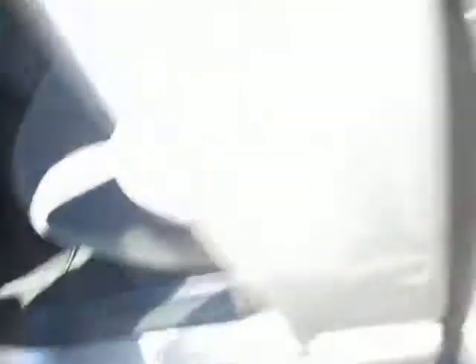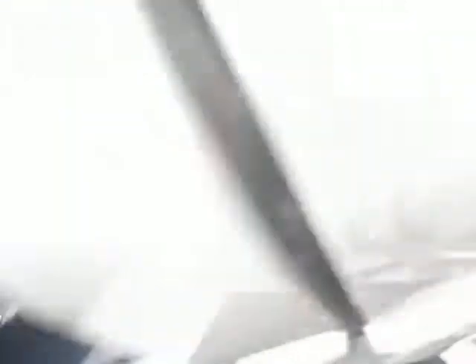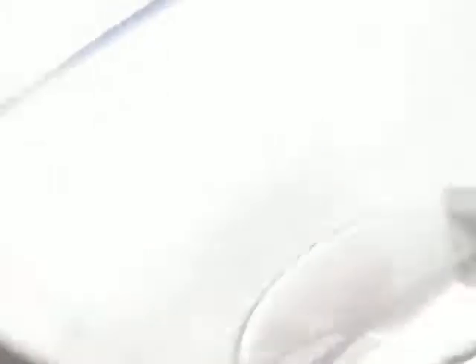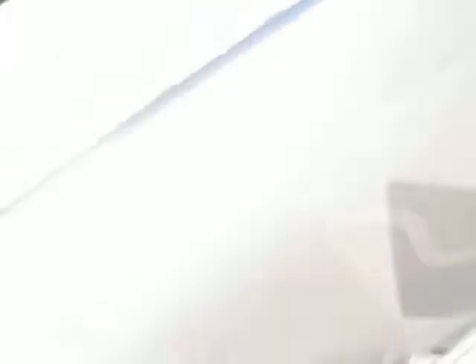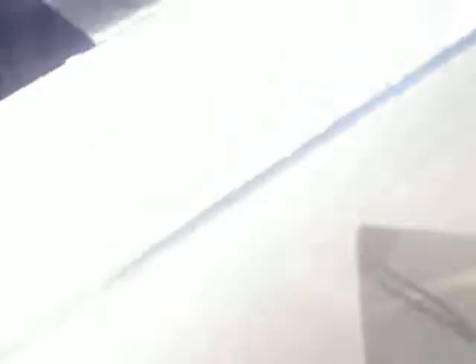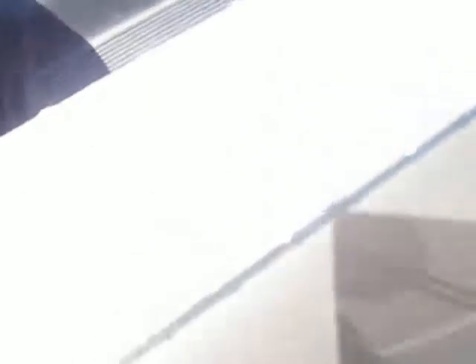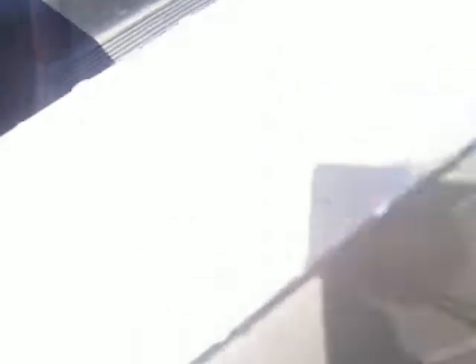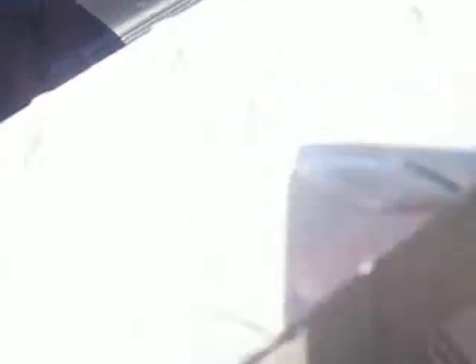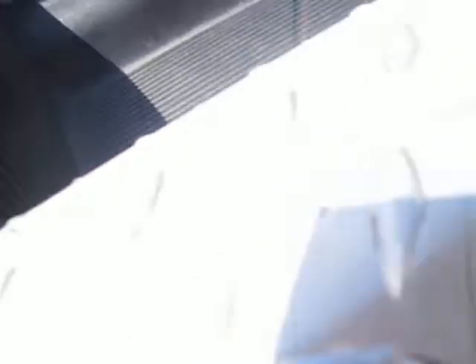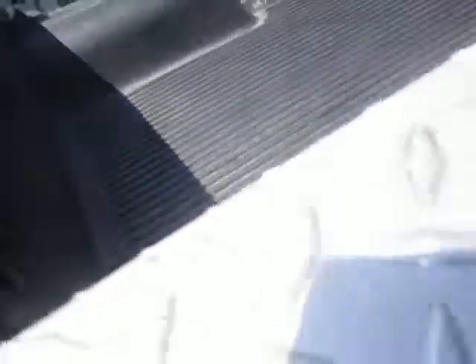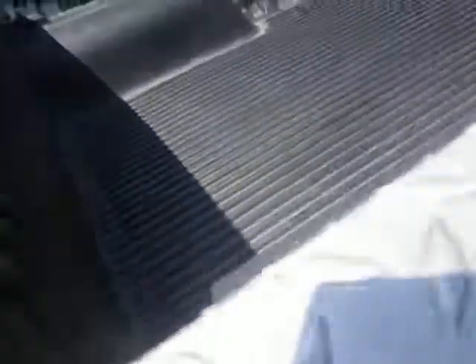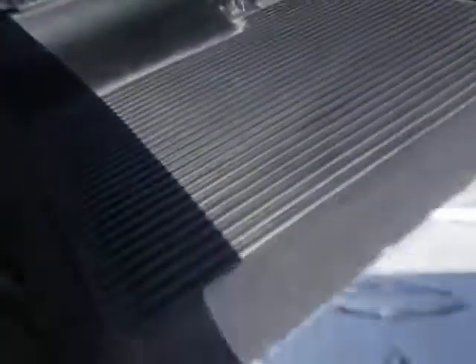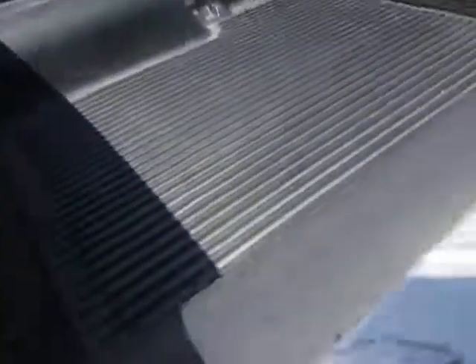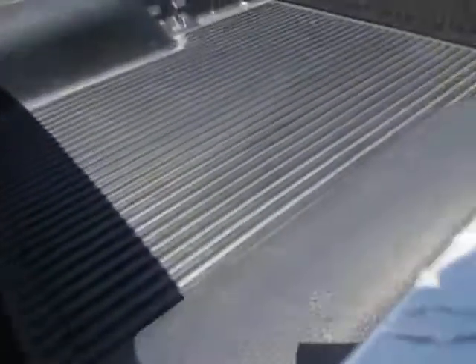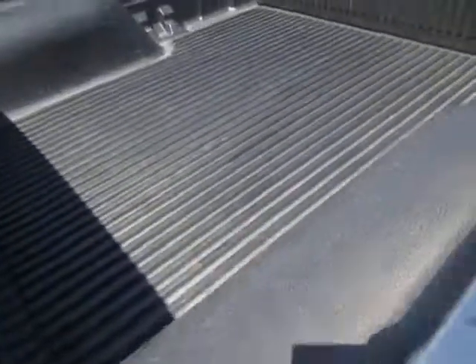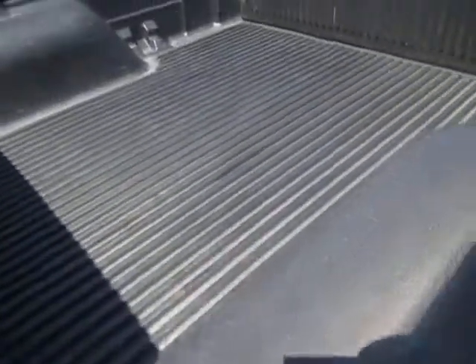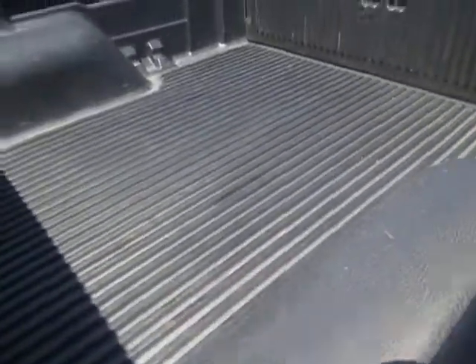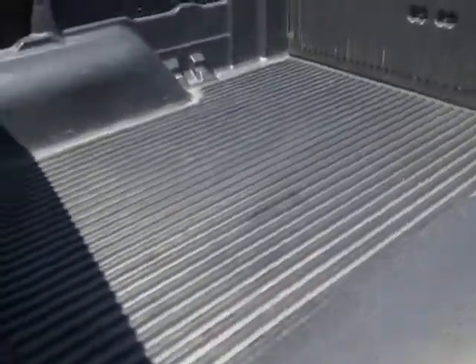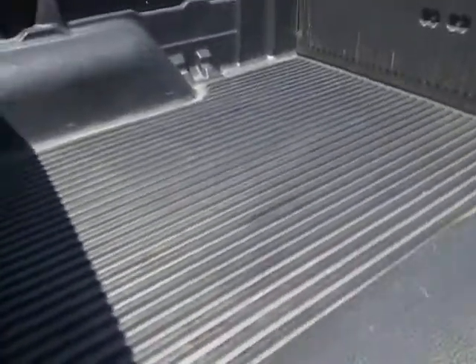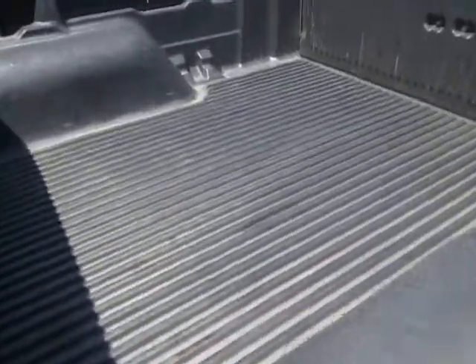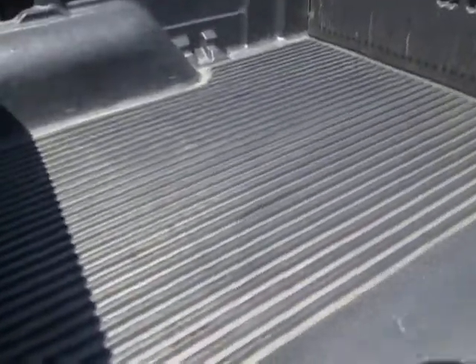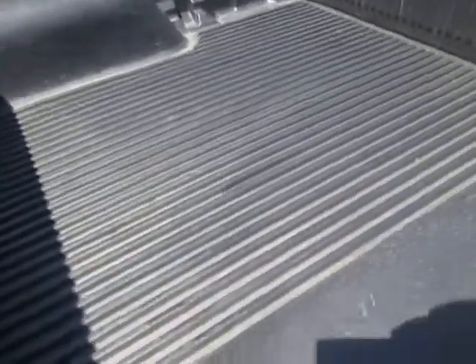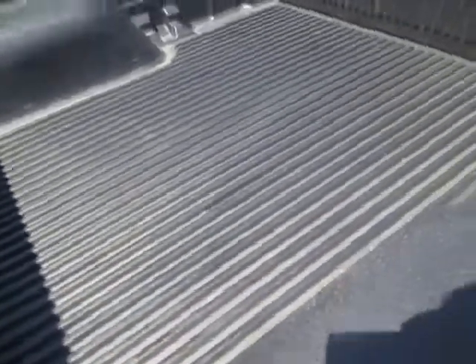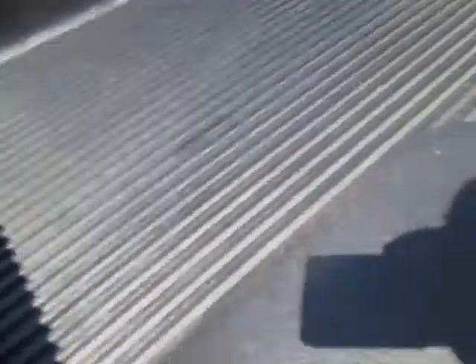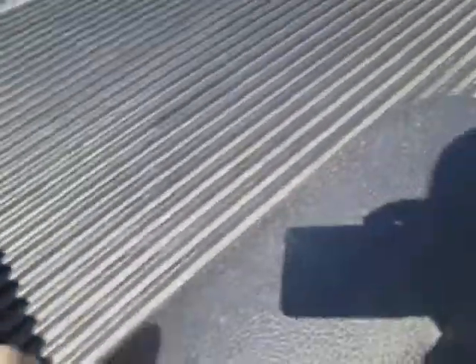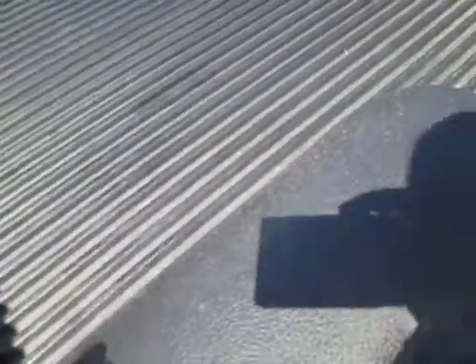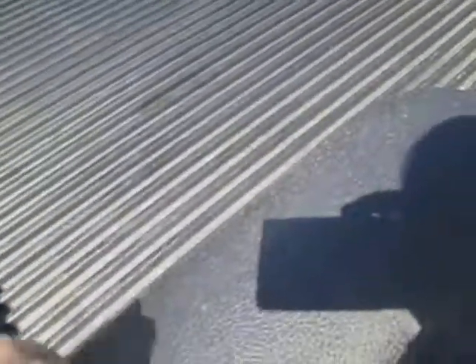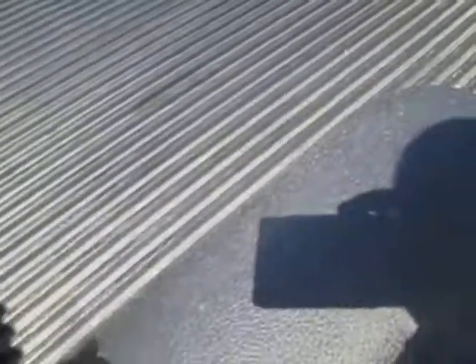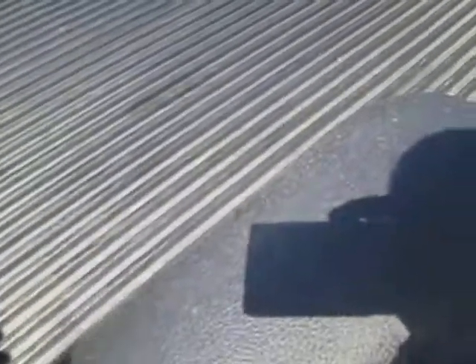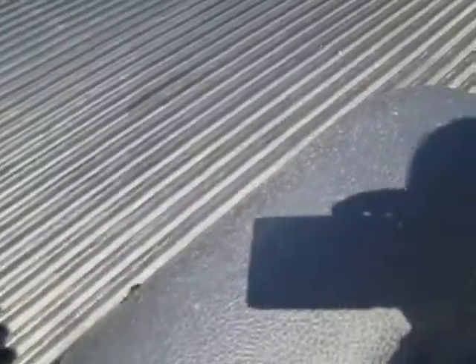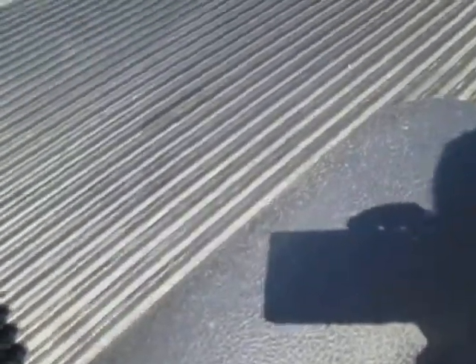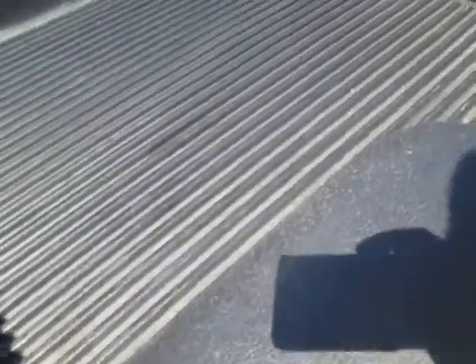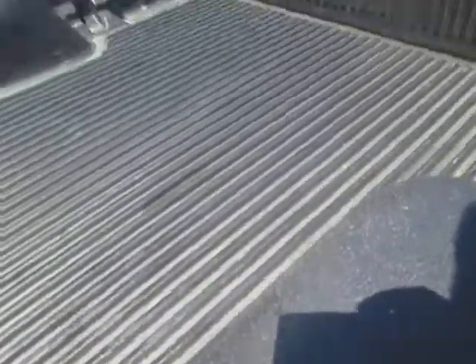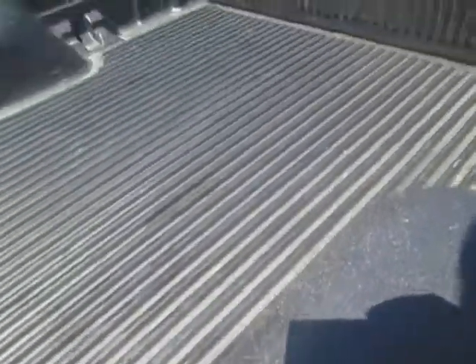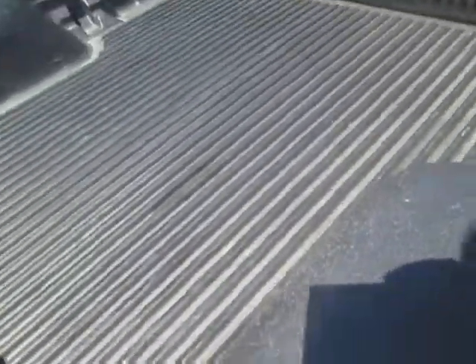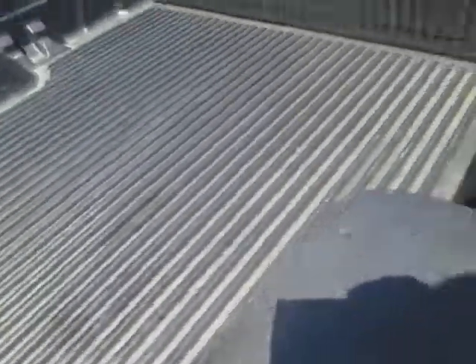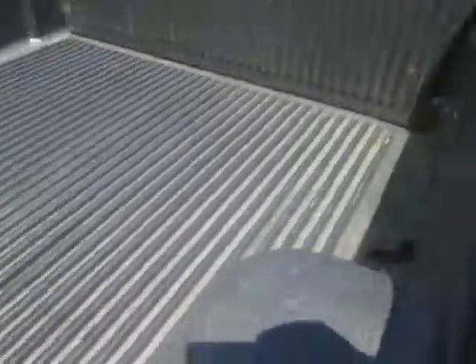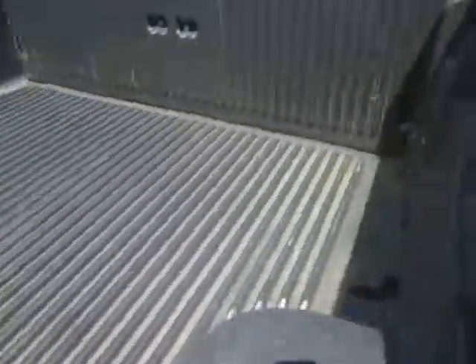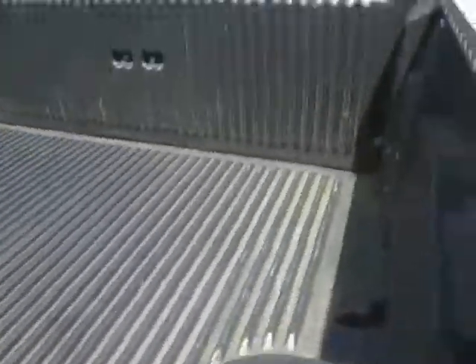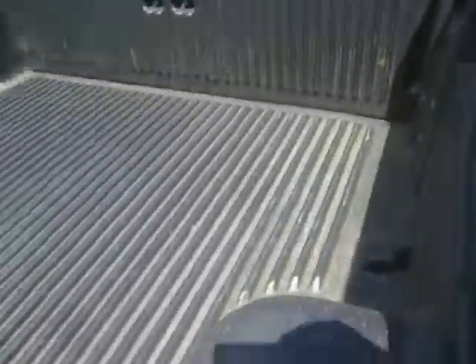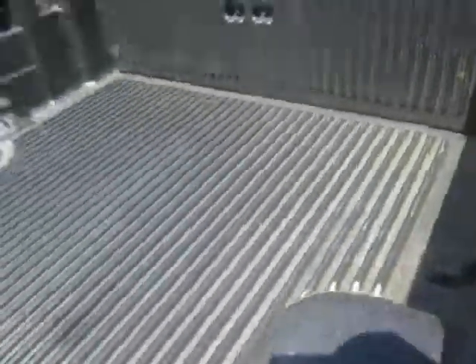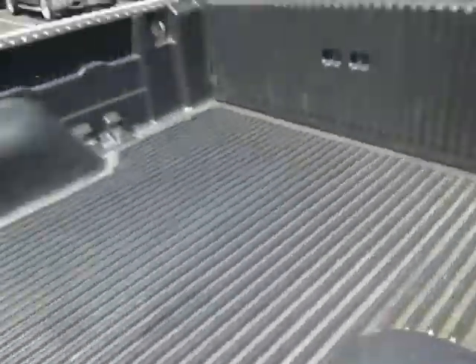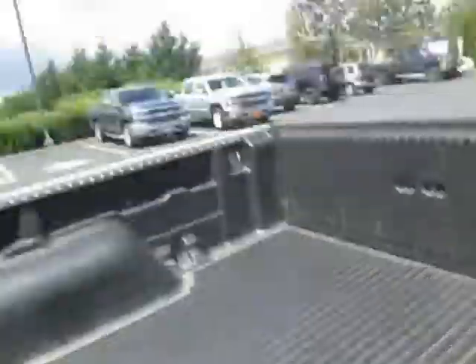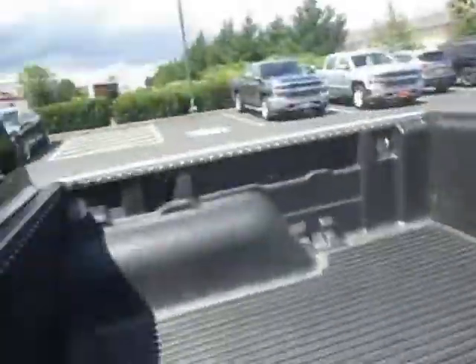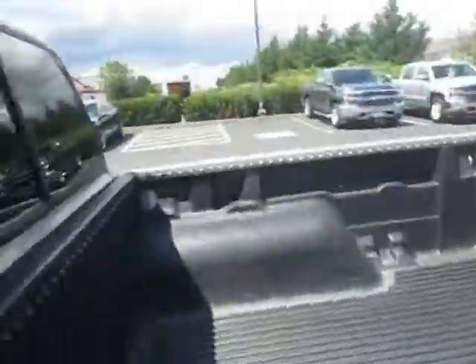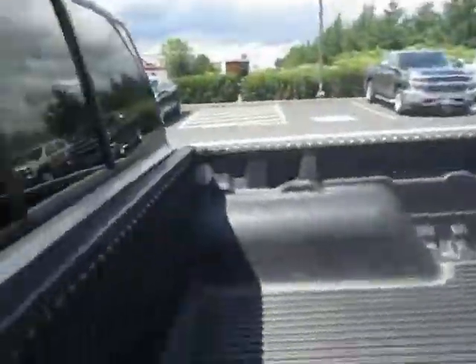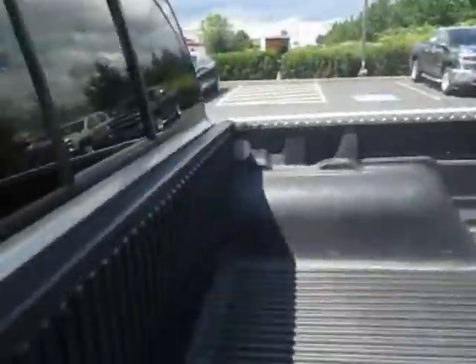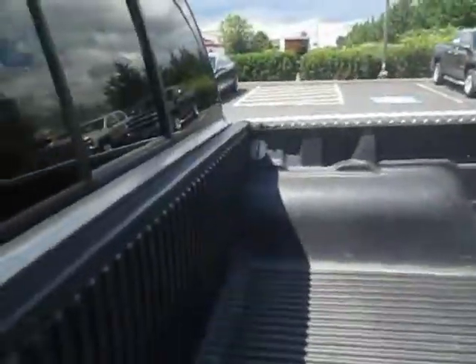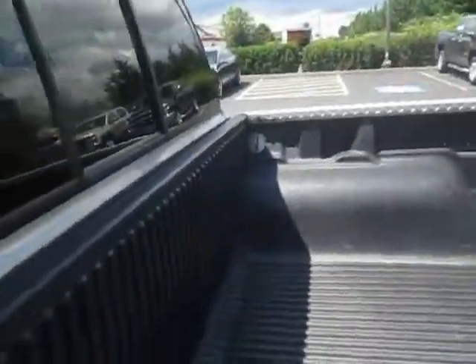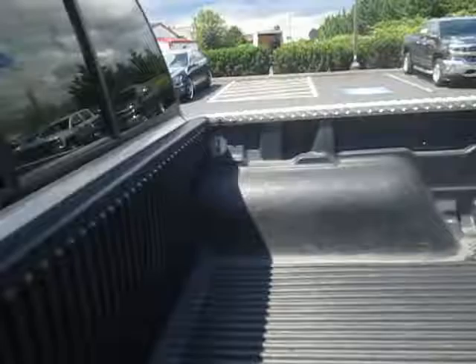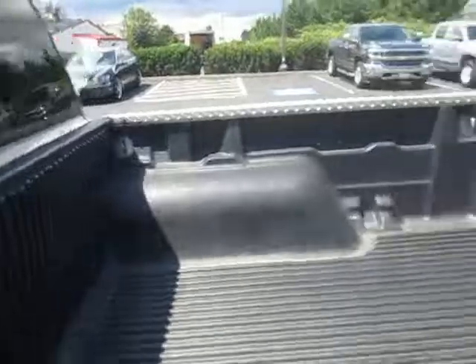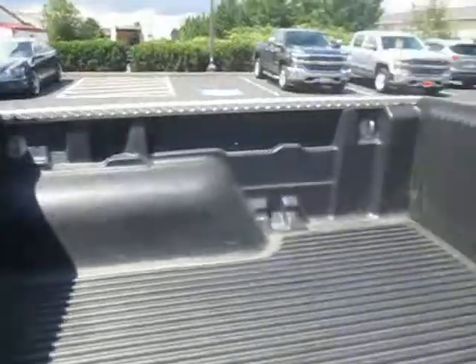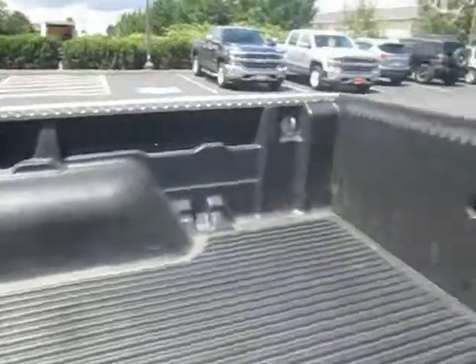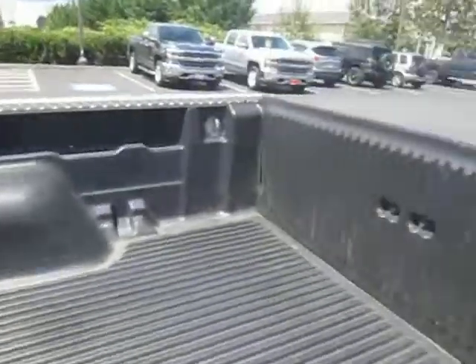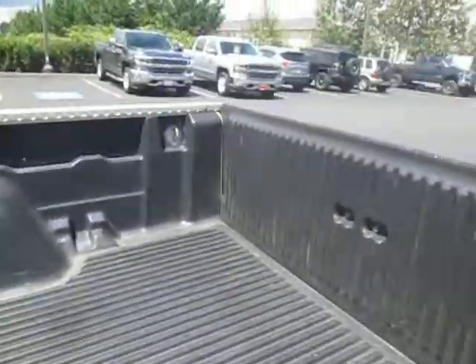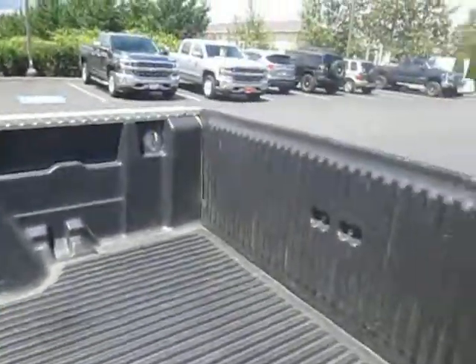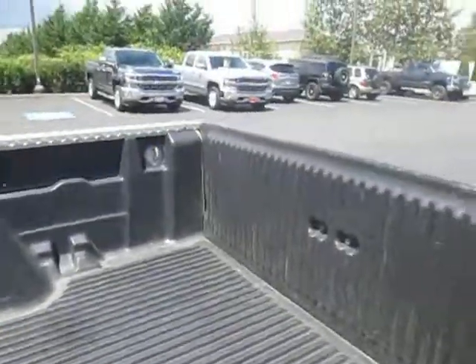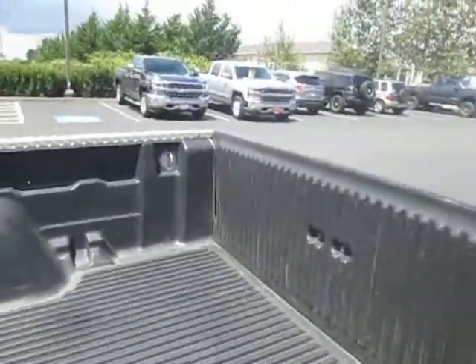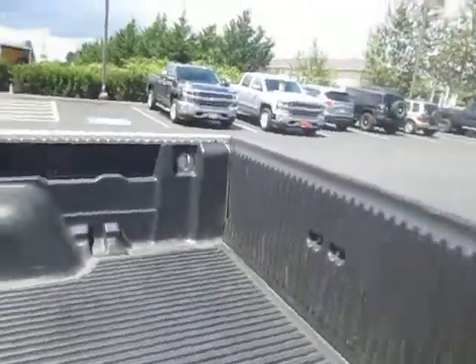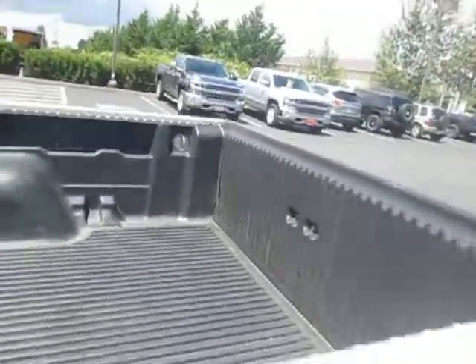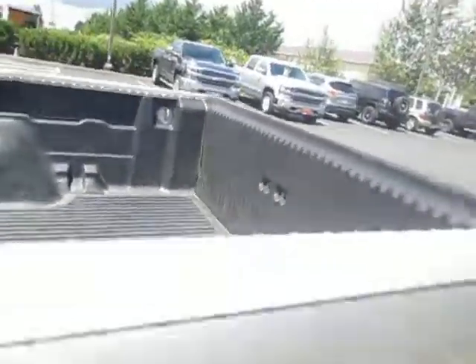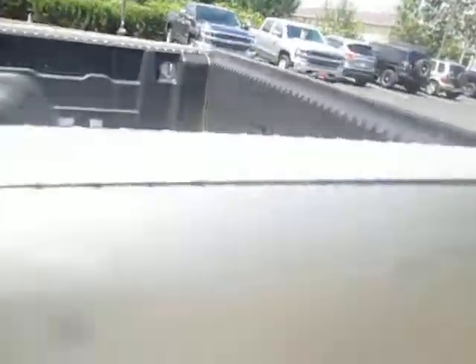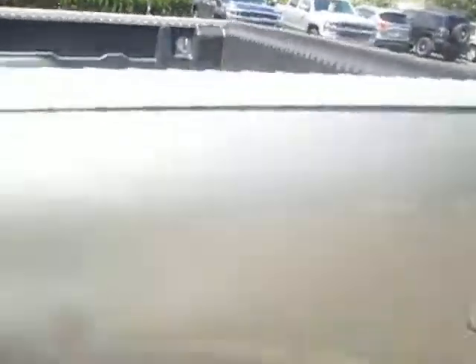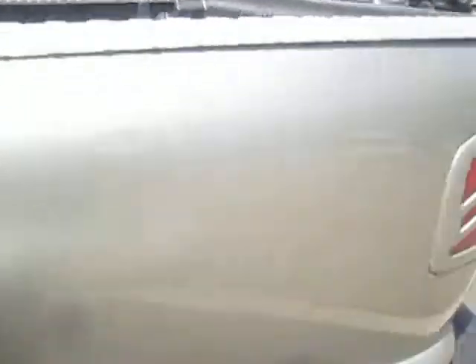Here's our bed, guys, in great condition. It's got the plastic bed liner in it — very tough. There are hooks on all four corners, of course.